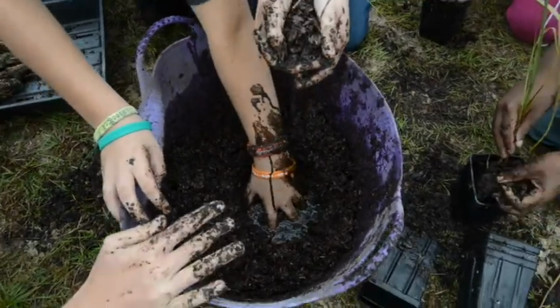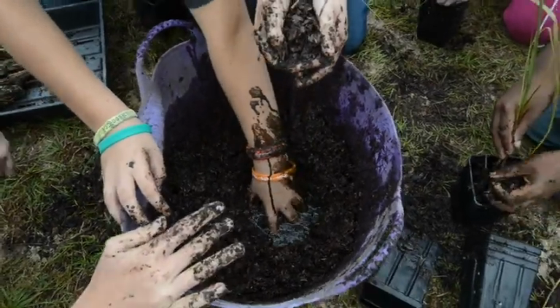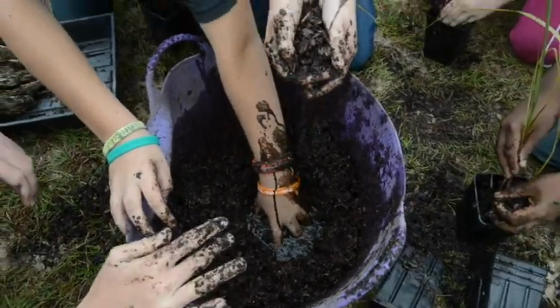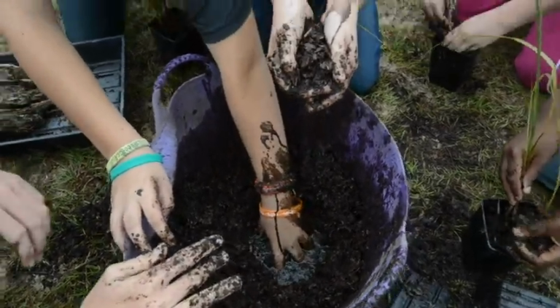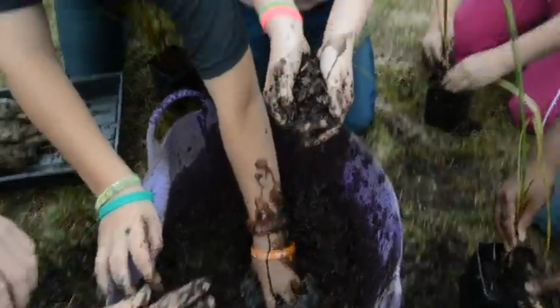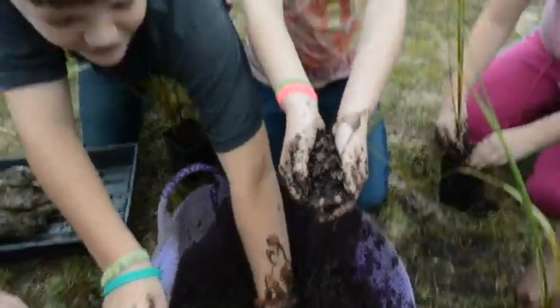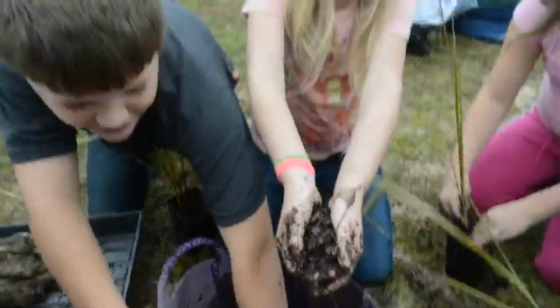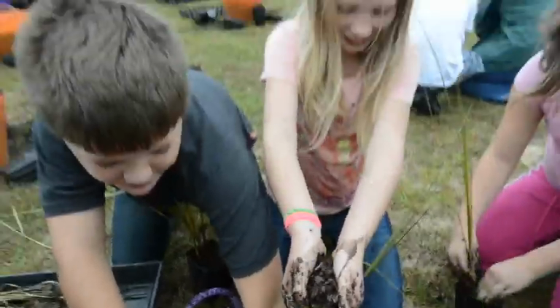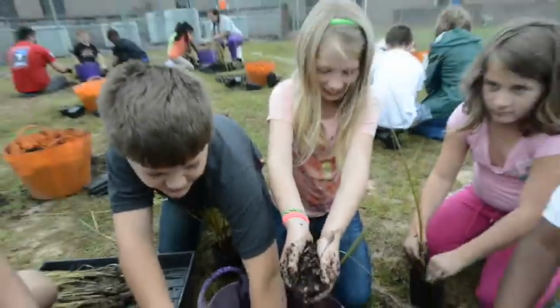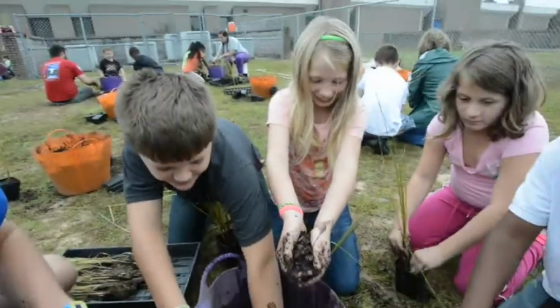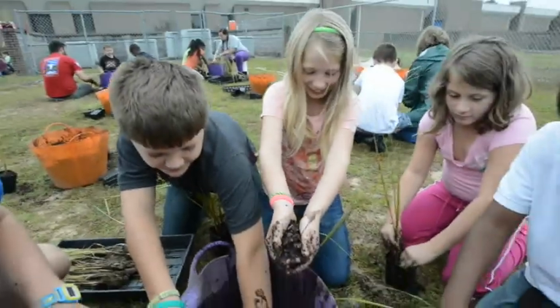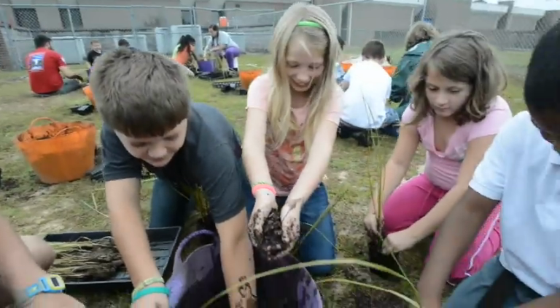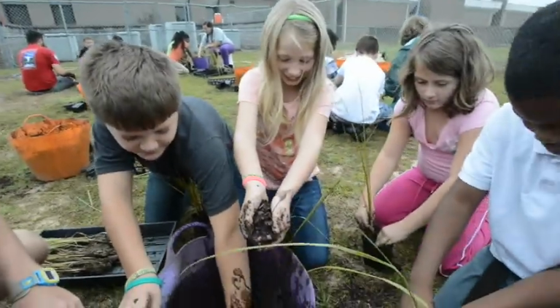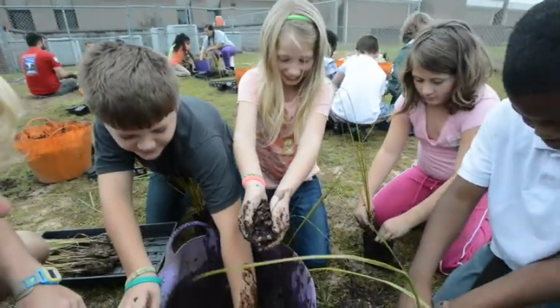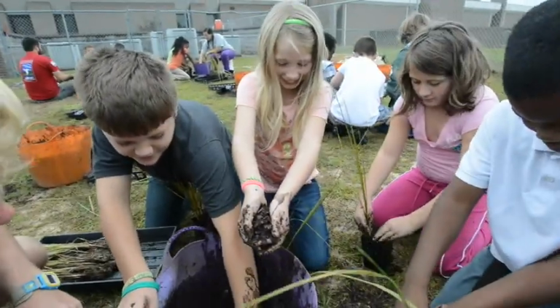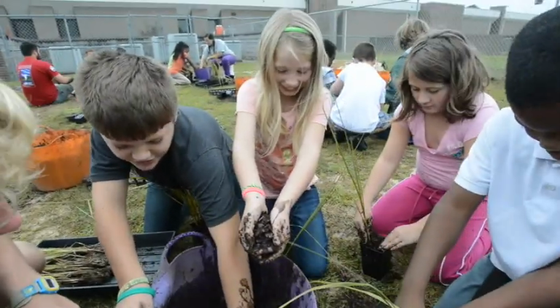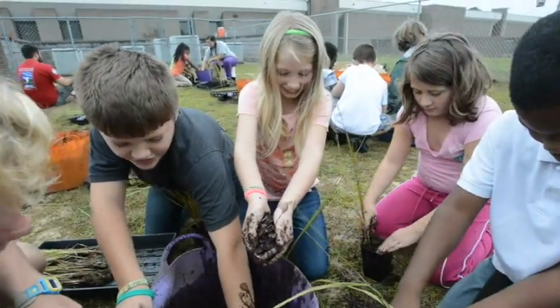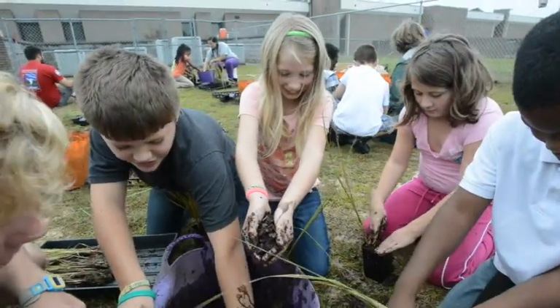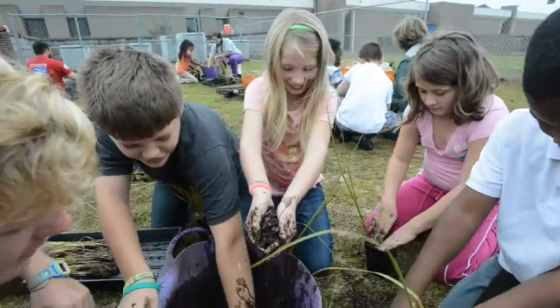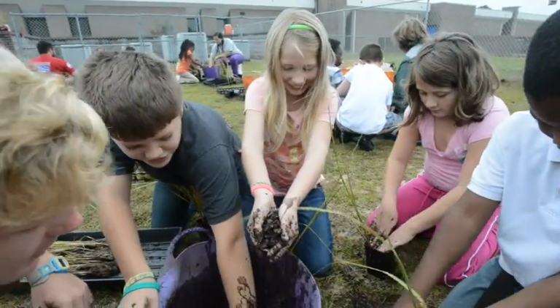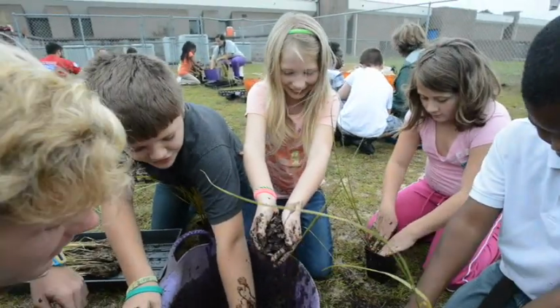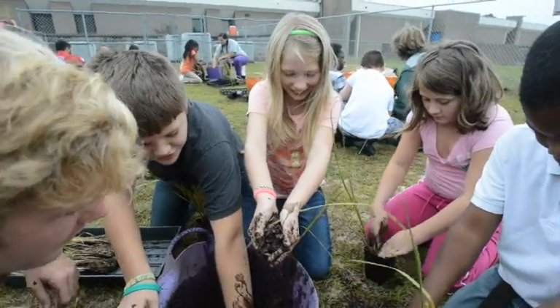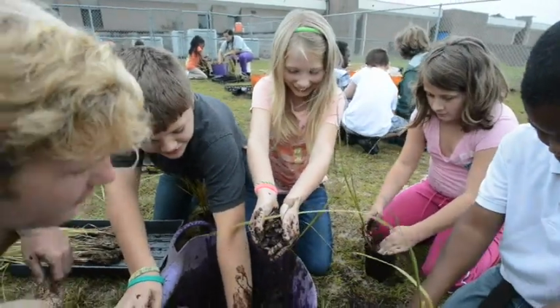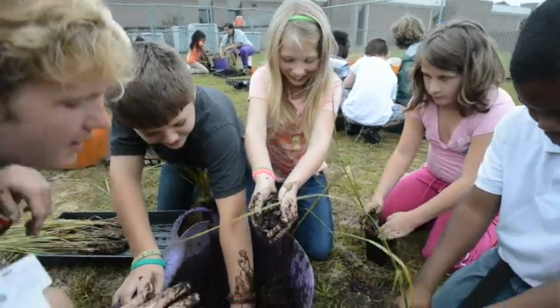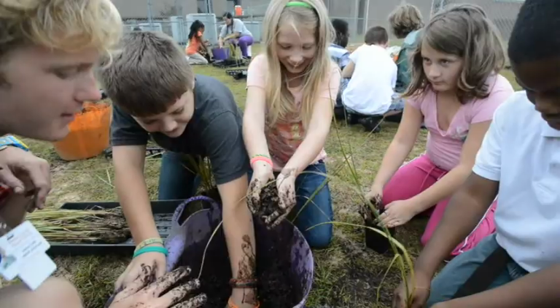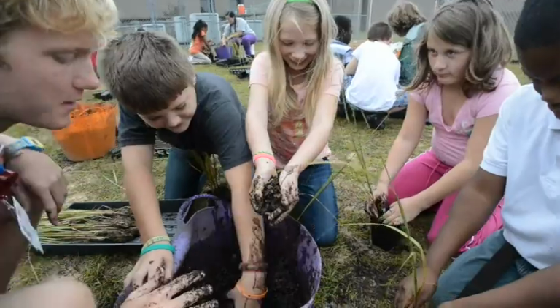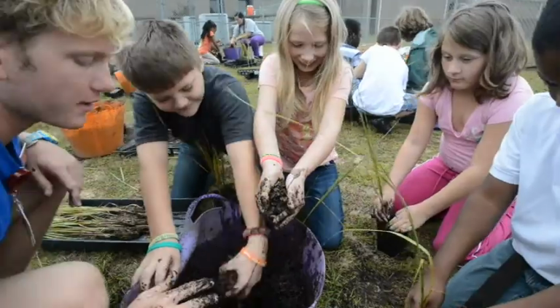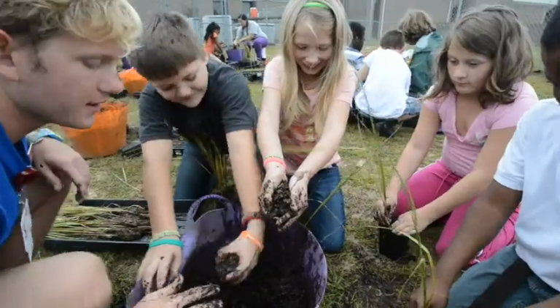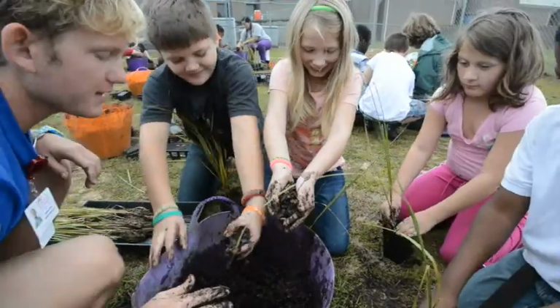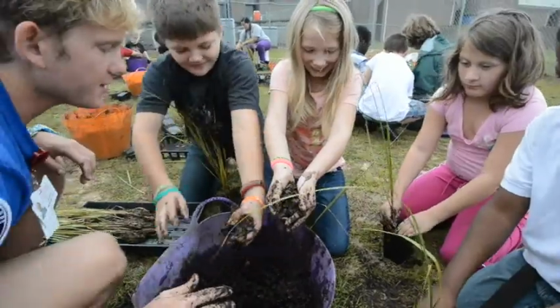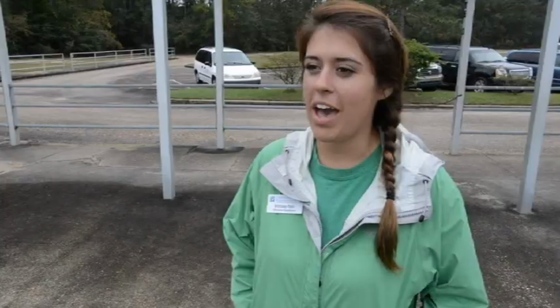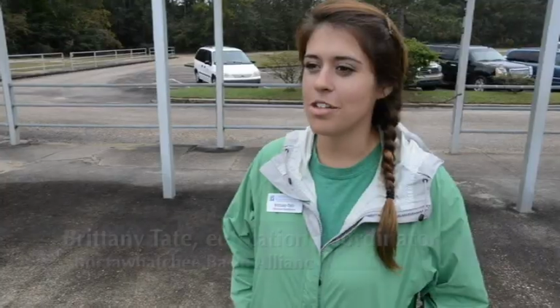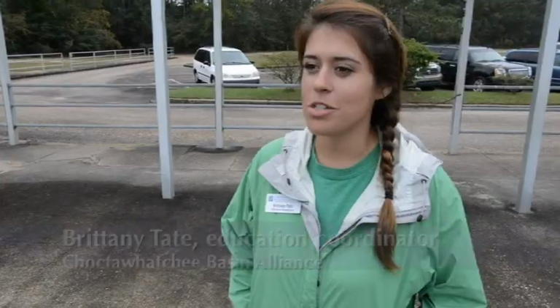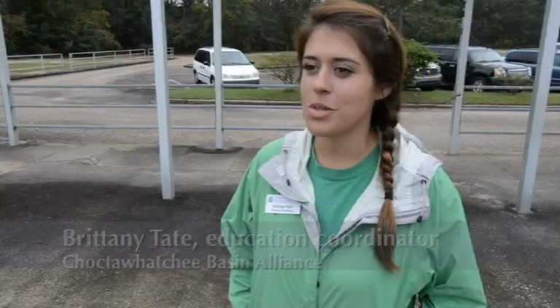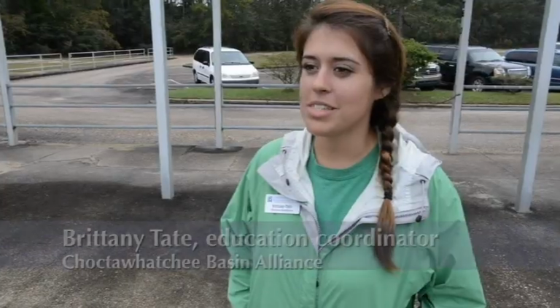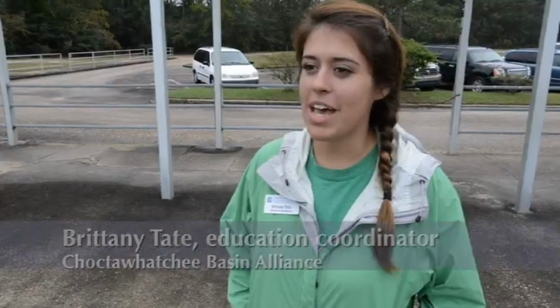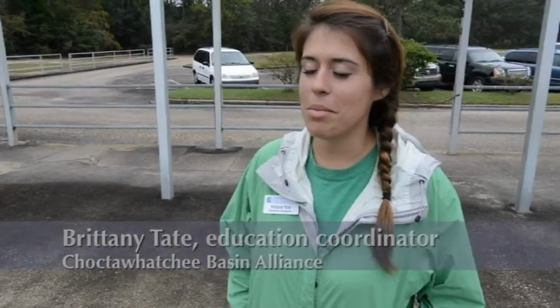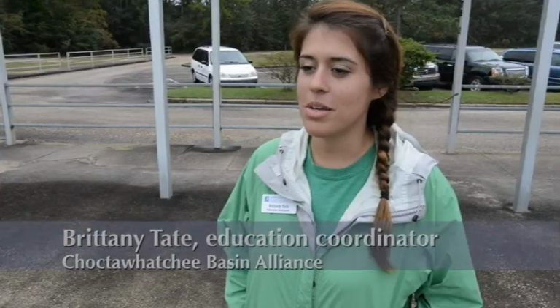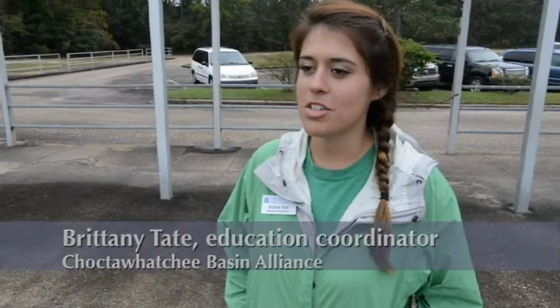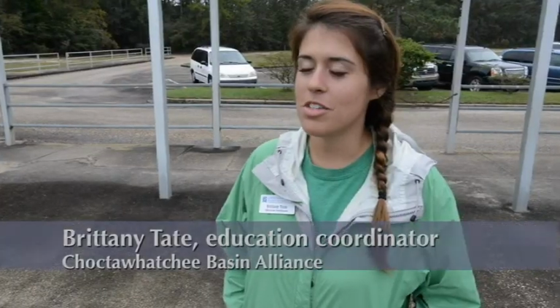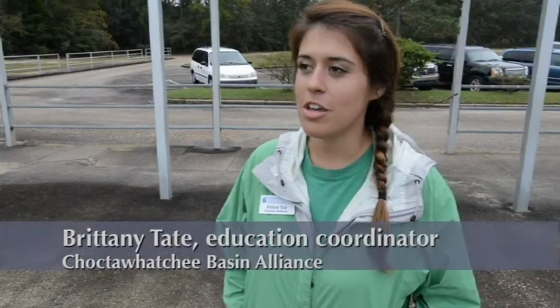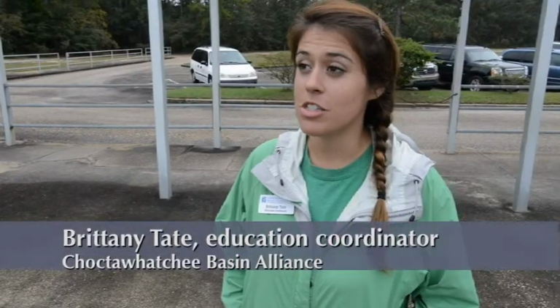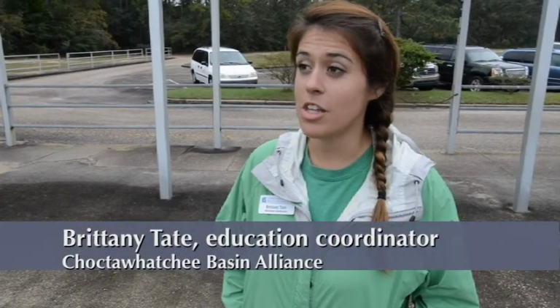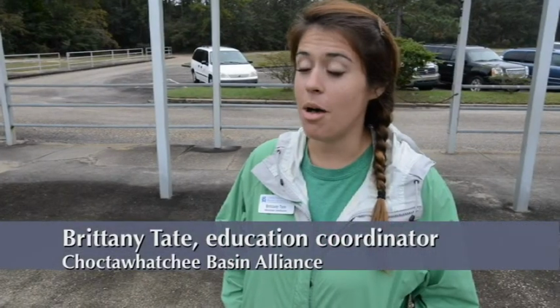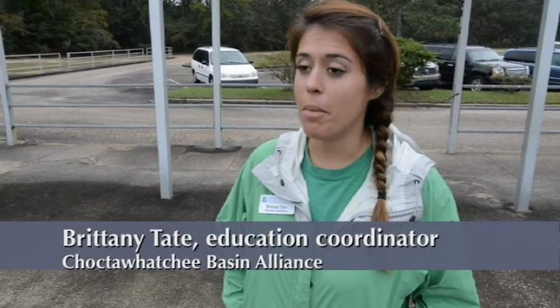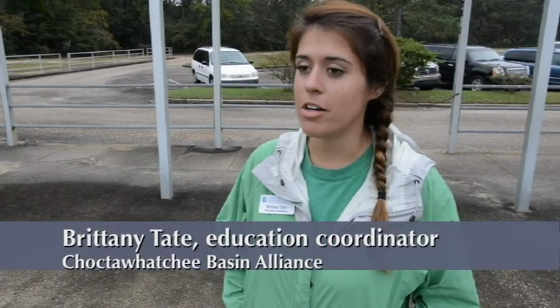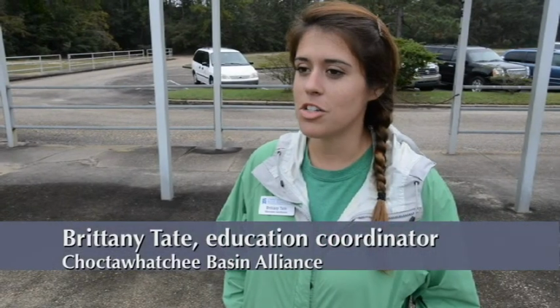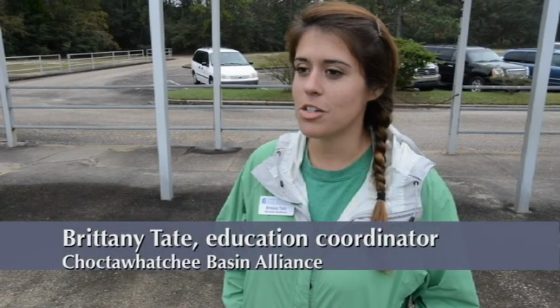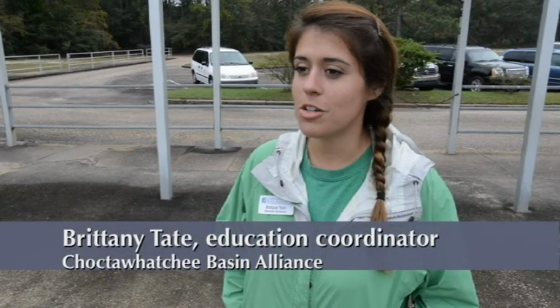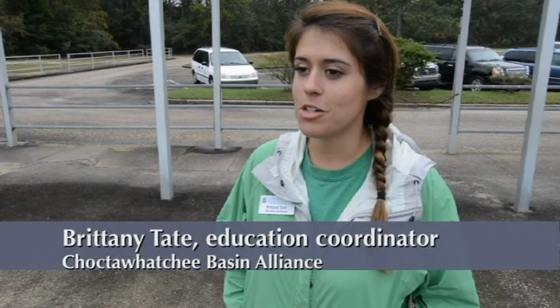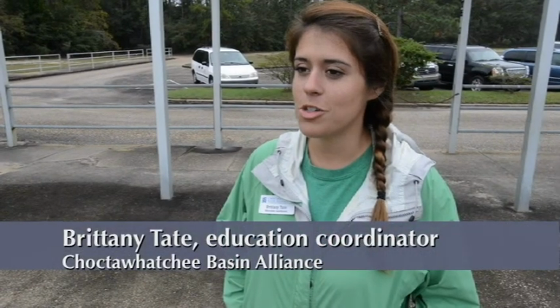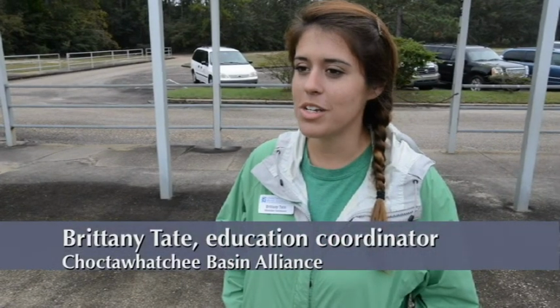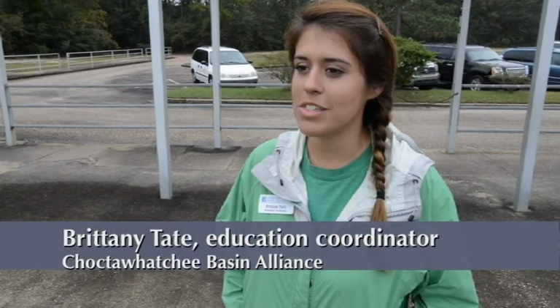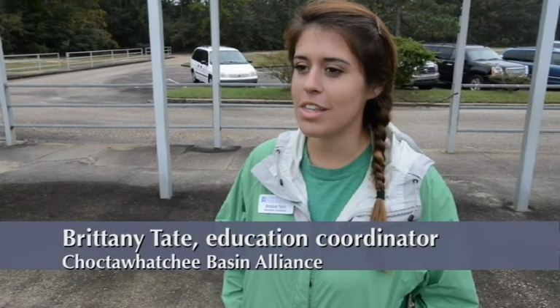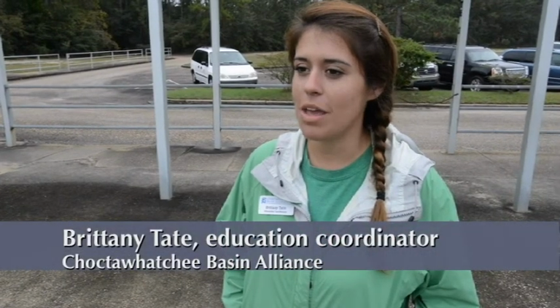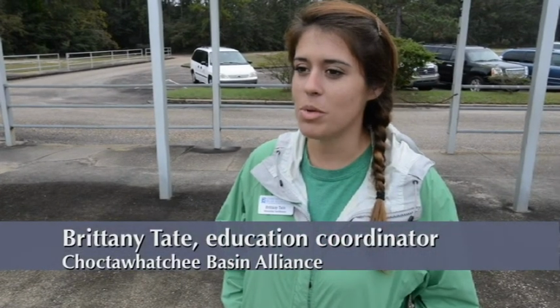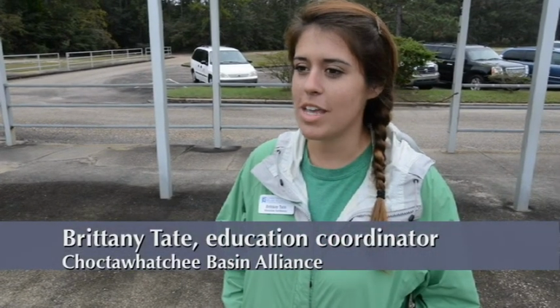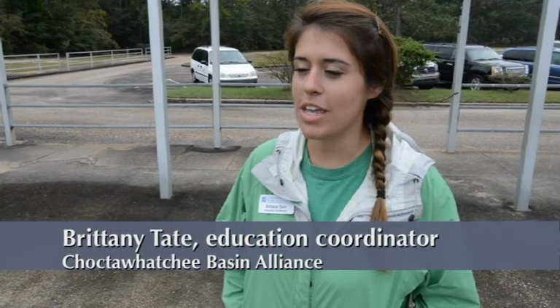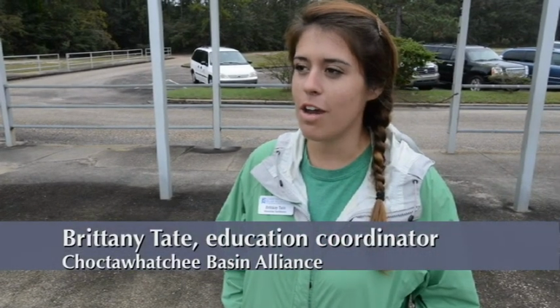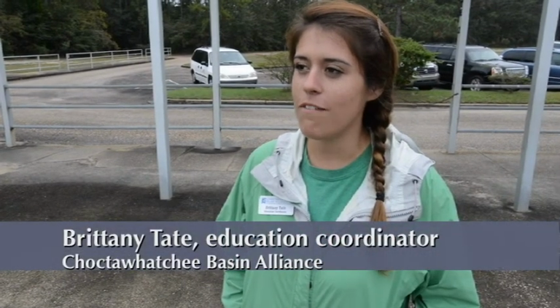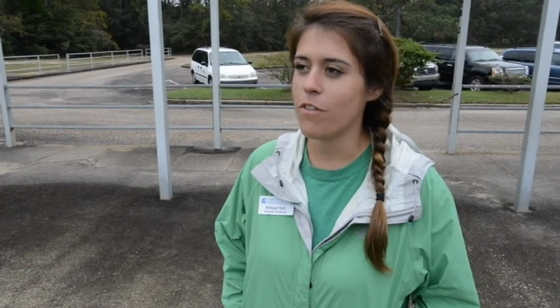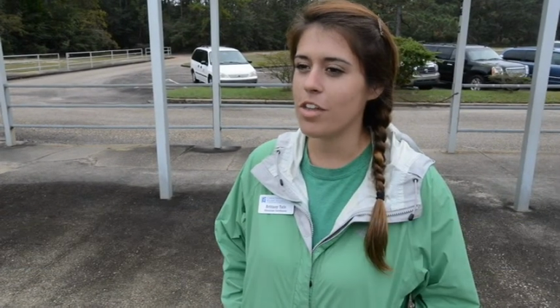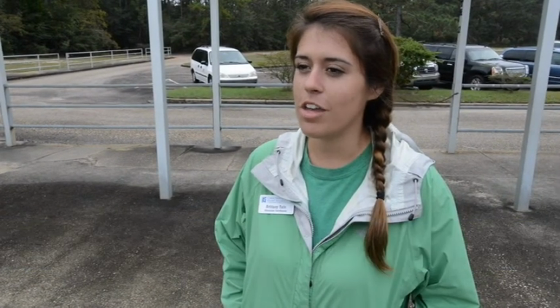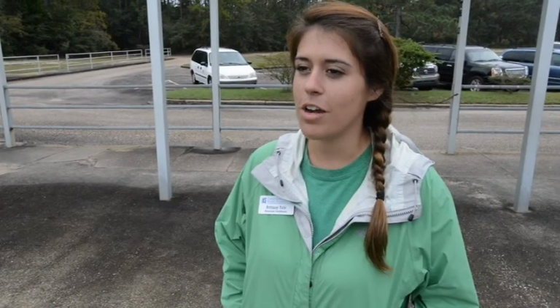Today, the students here at Maud Saunders, the third graders, are going to be coming out to establish their salt marsh nurseries that they will take care of for the year.